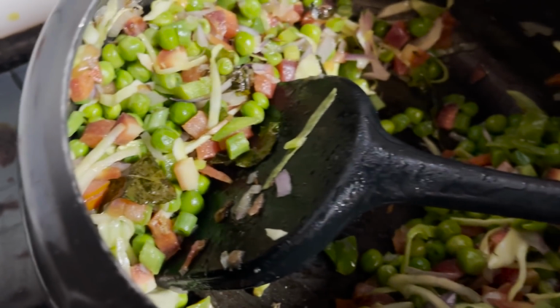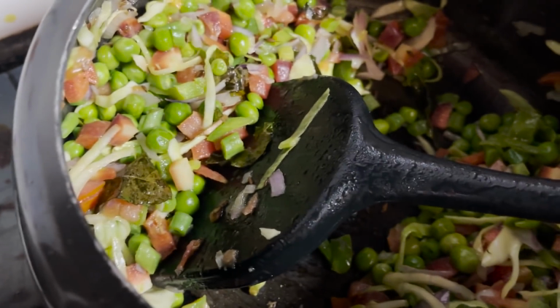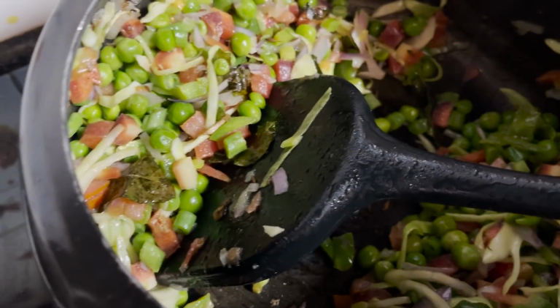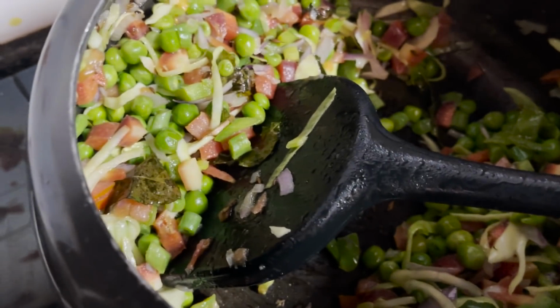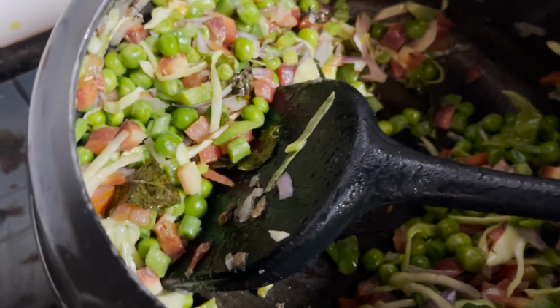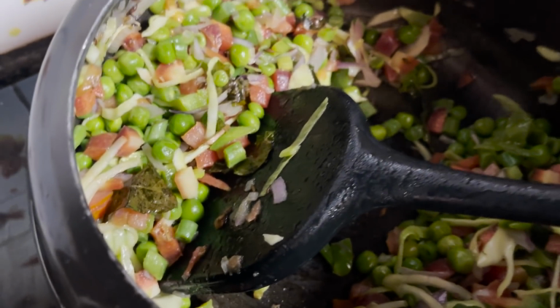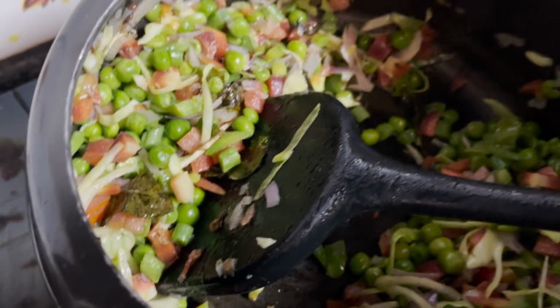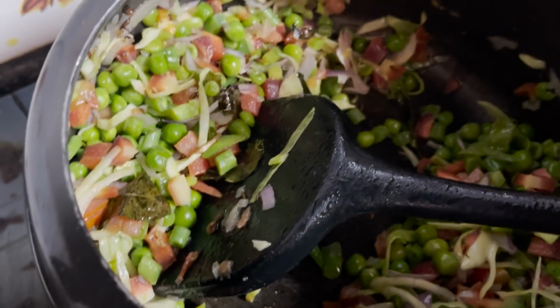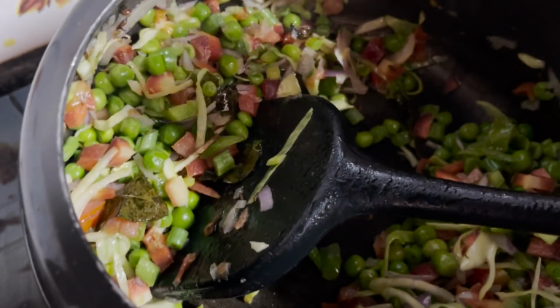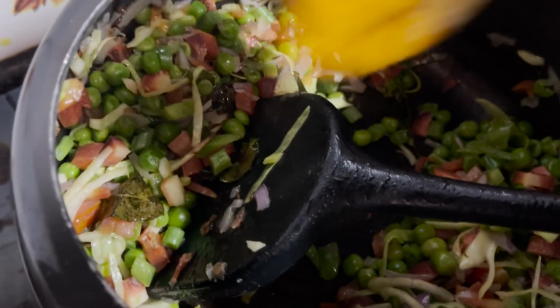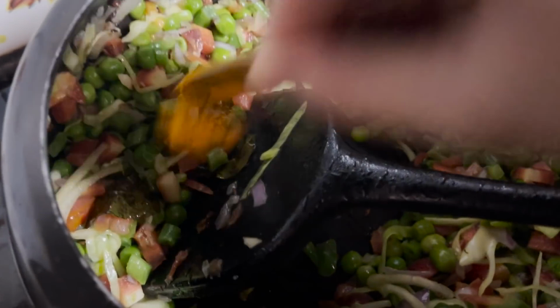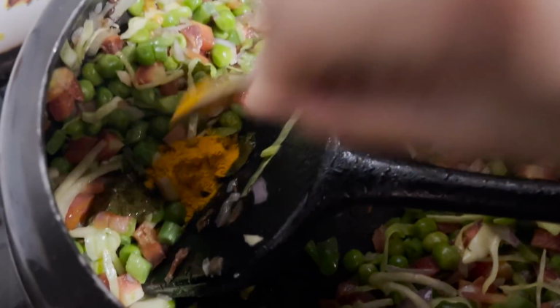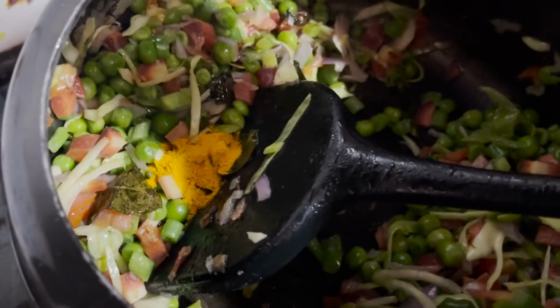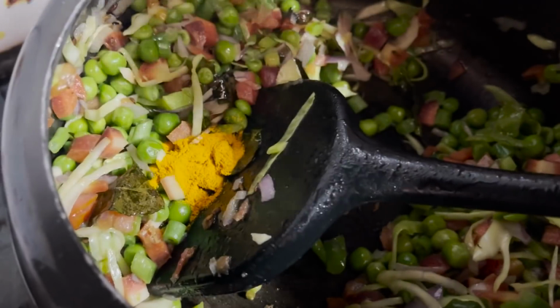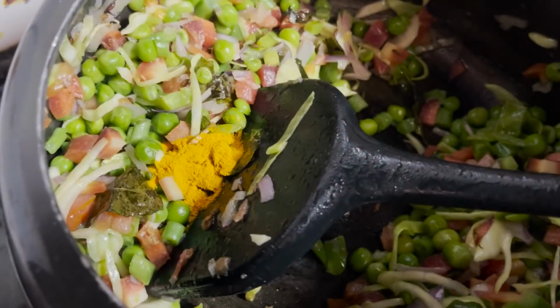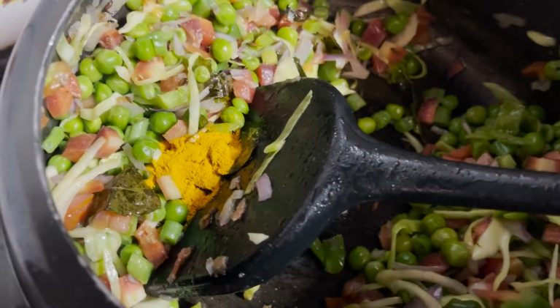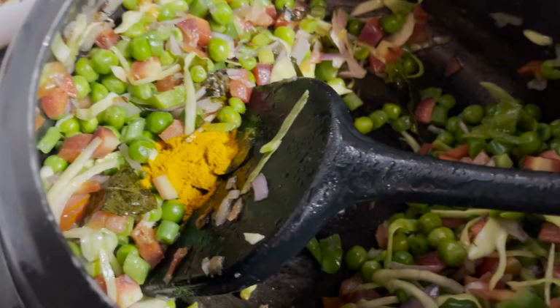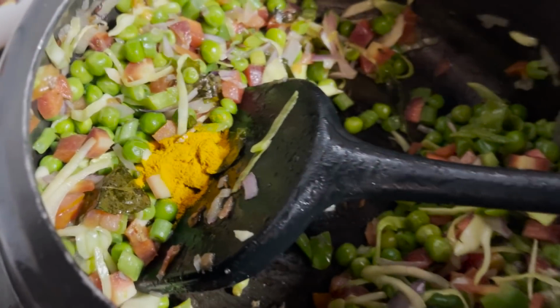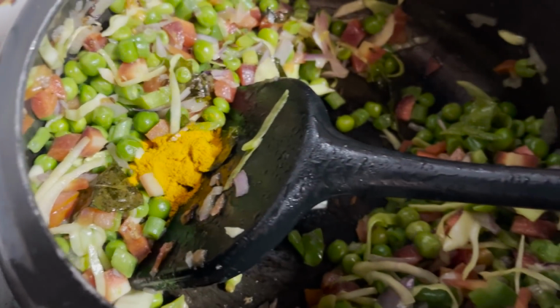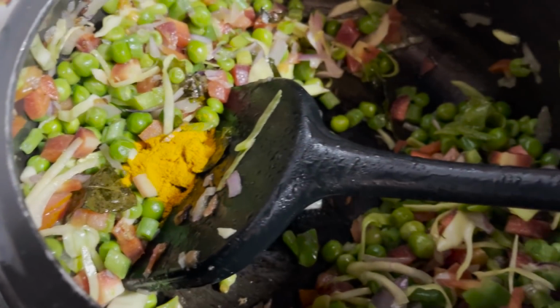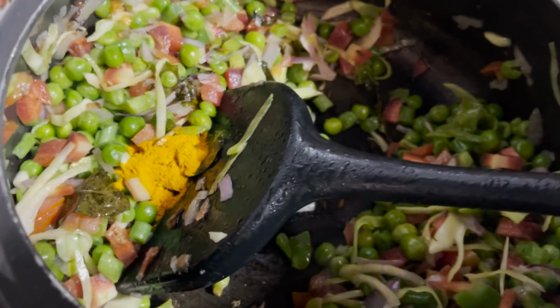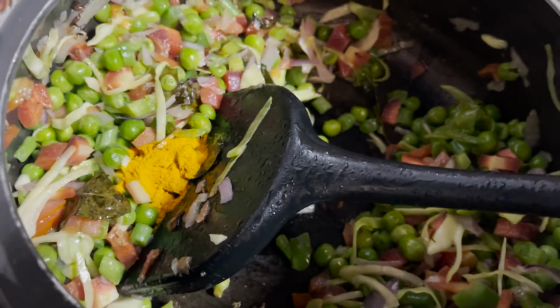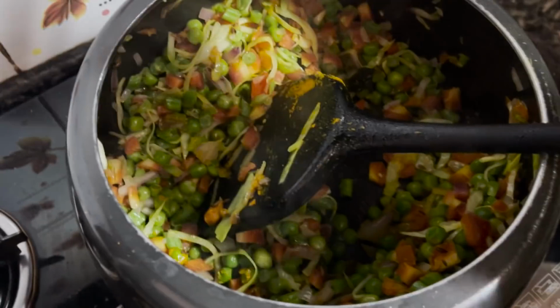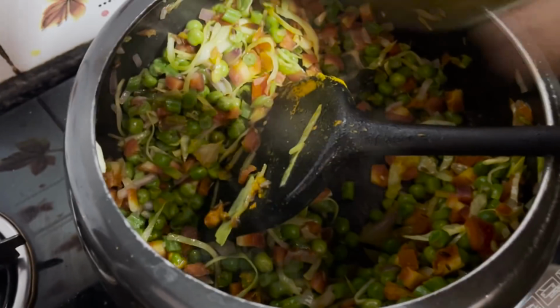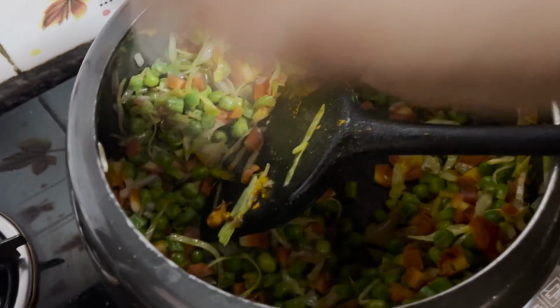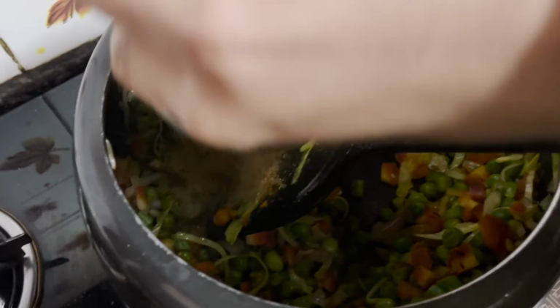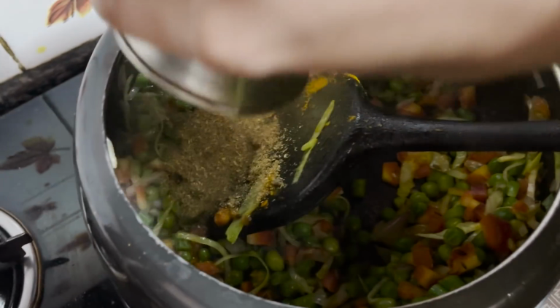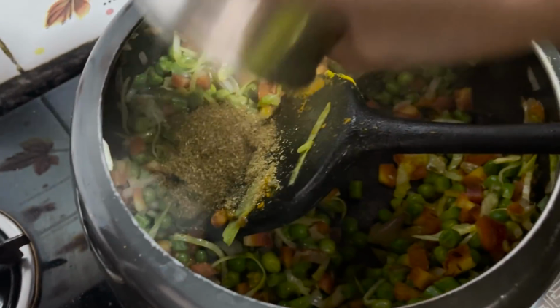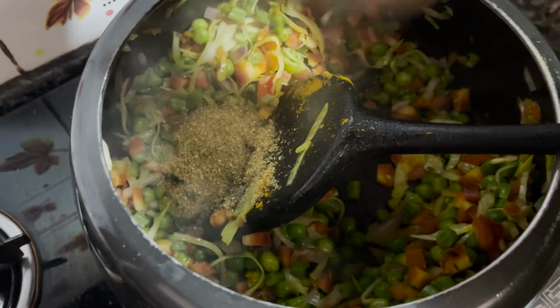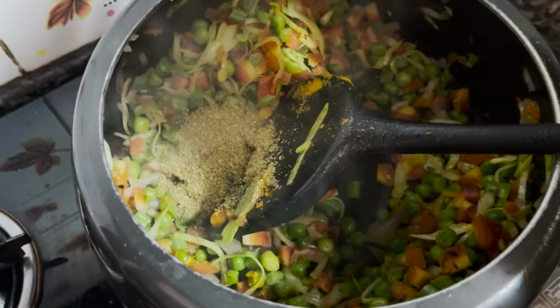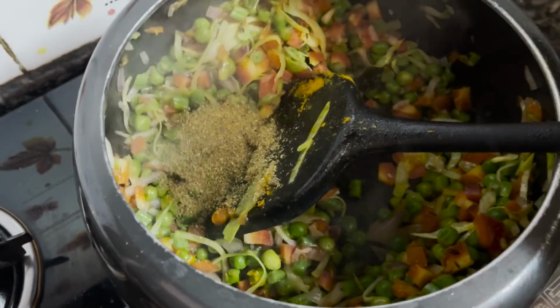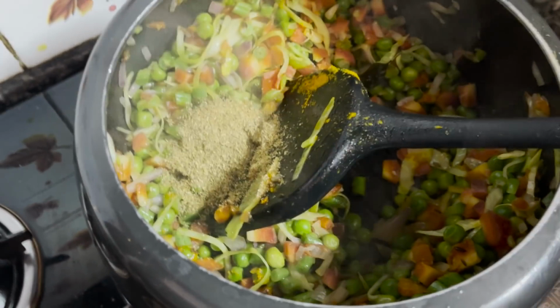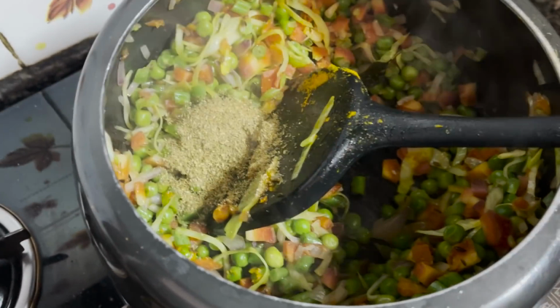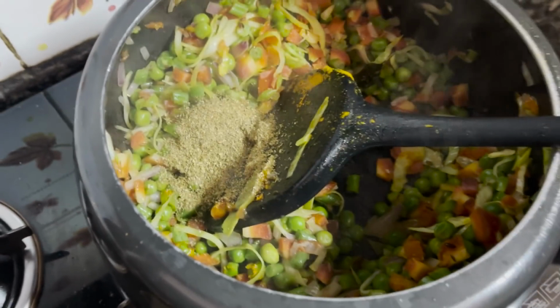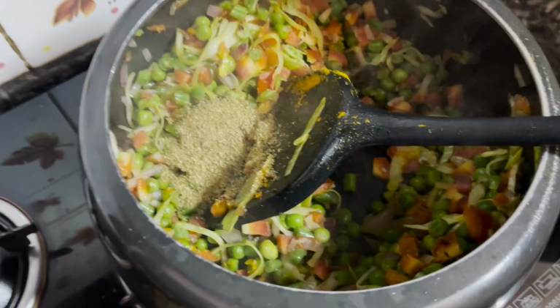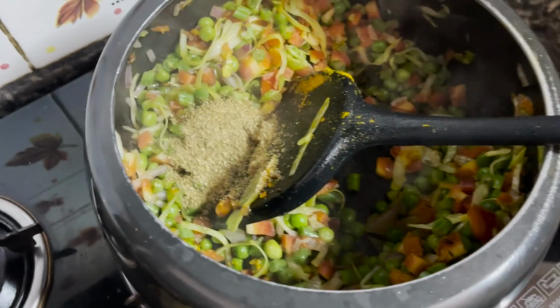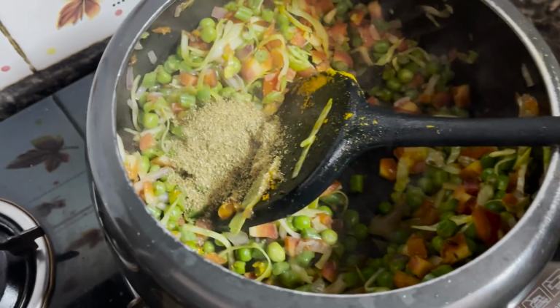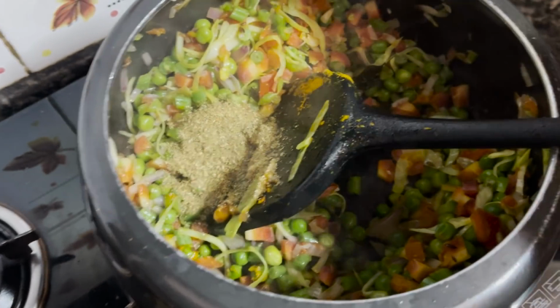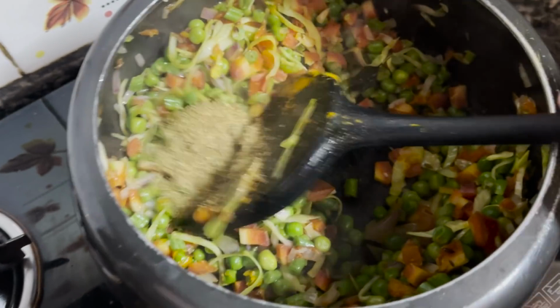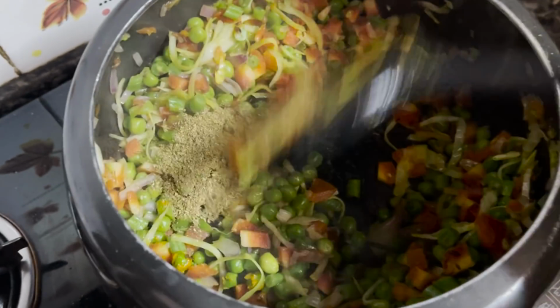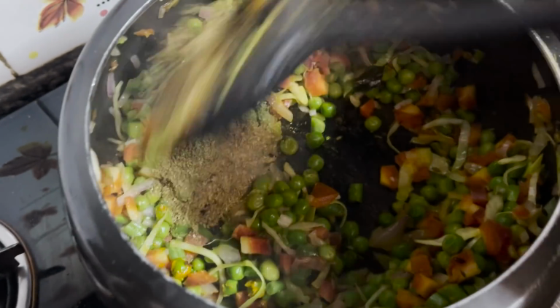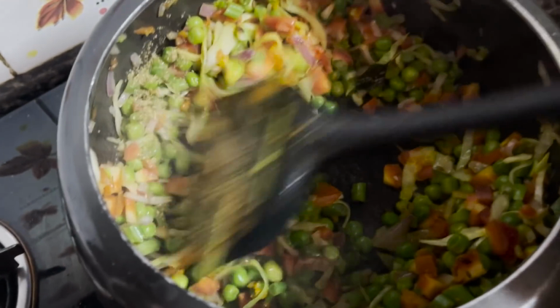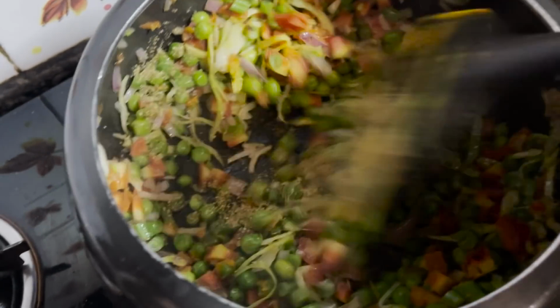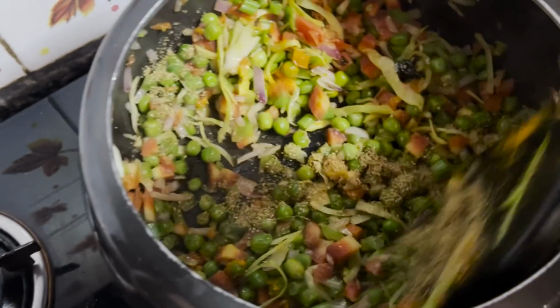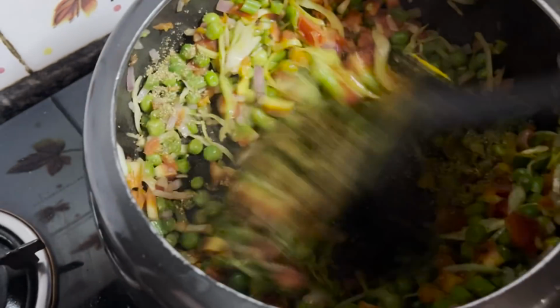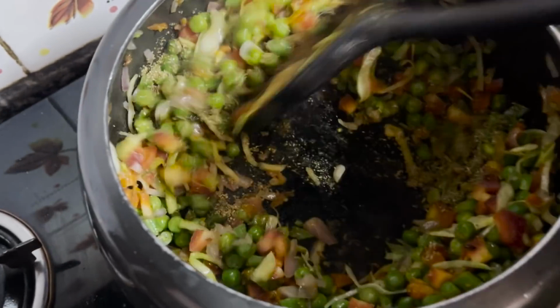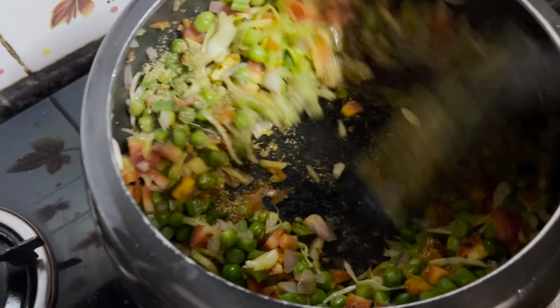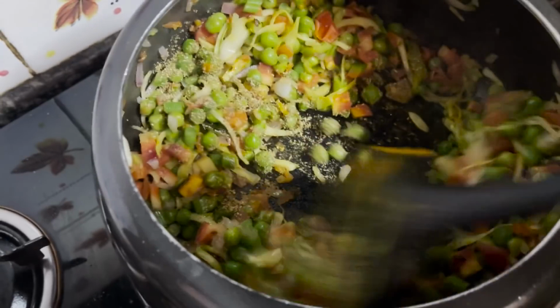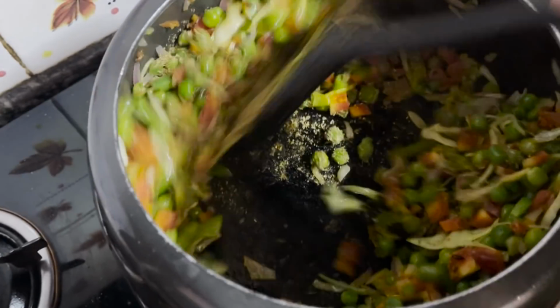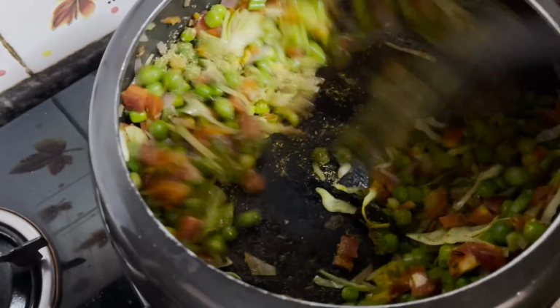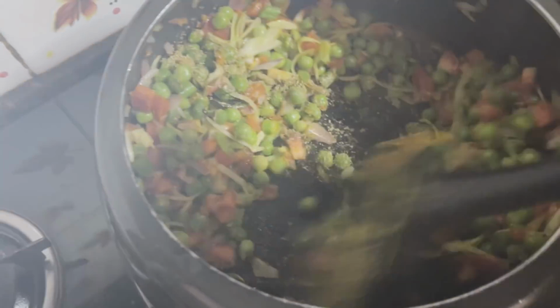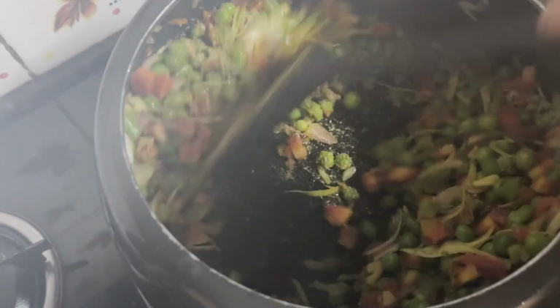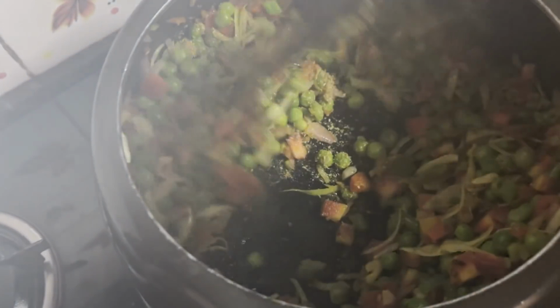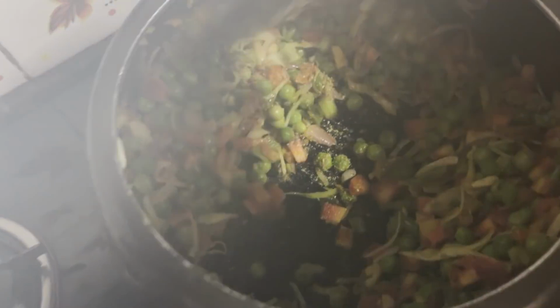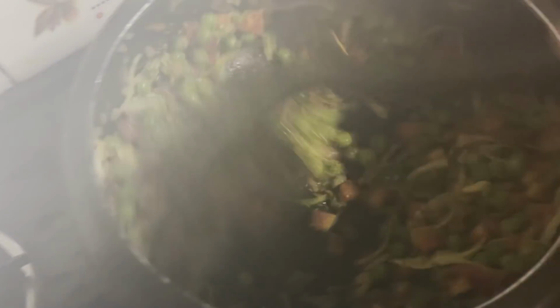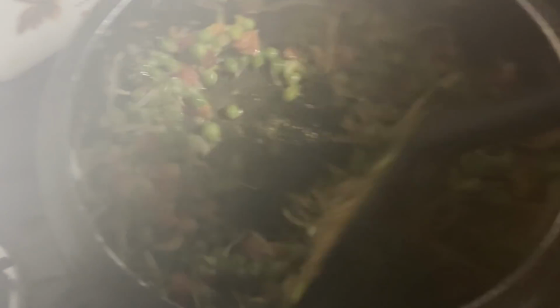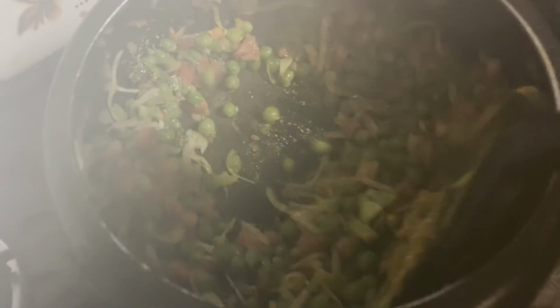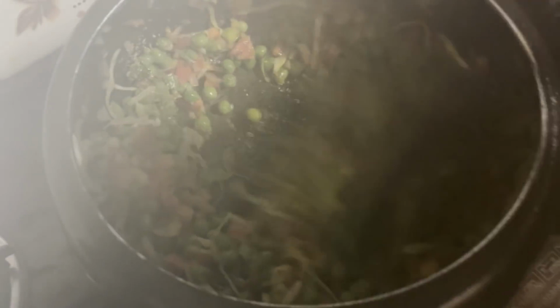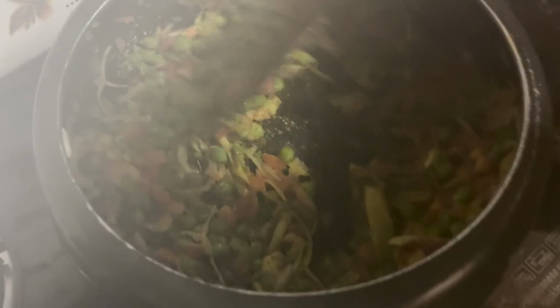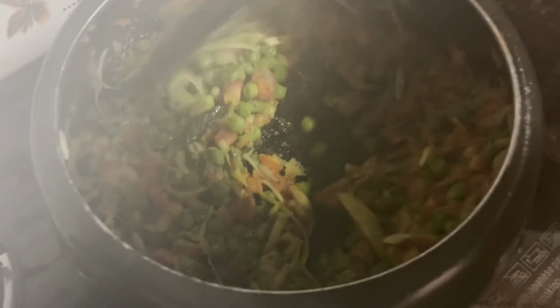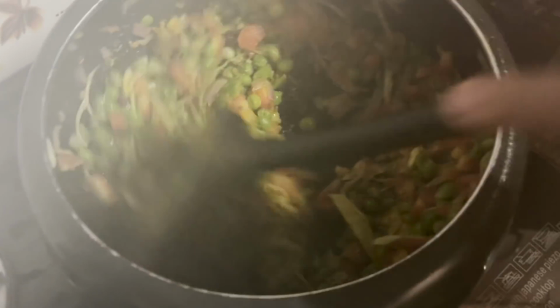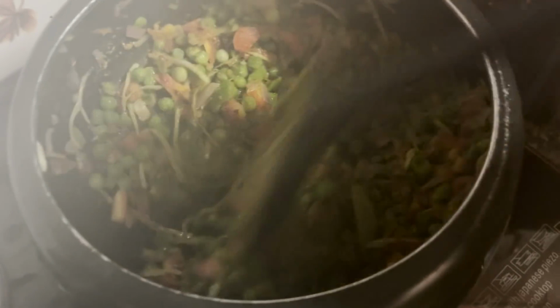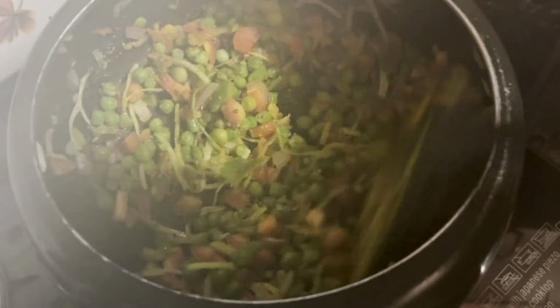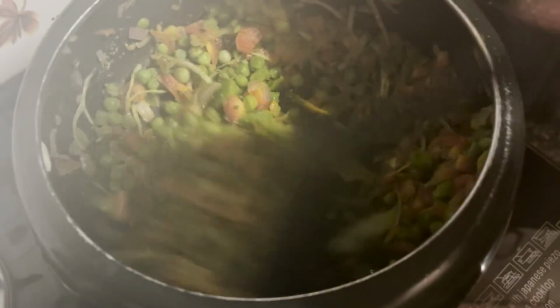Then I will add spices: haldi, dhaniya, and as per your preference, lal mirch. I am not adding extra lal mirch. Now I am going to cook this for 20 minutes.